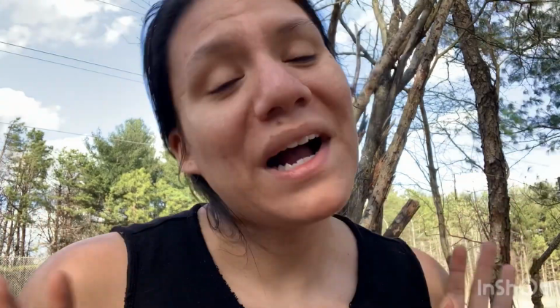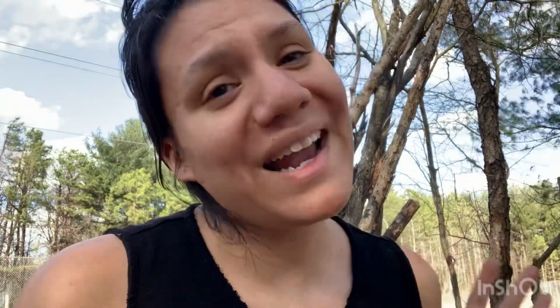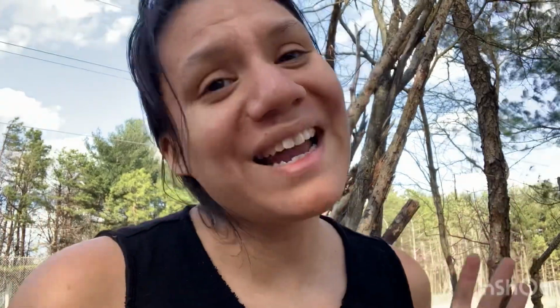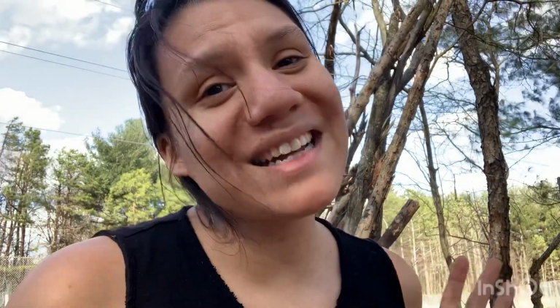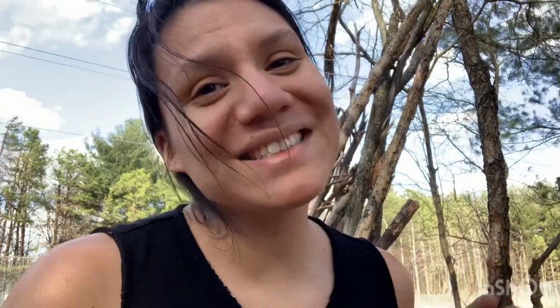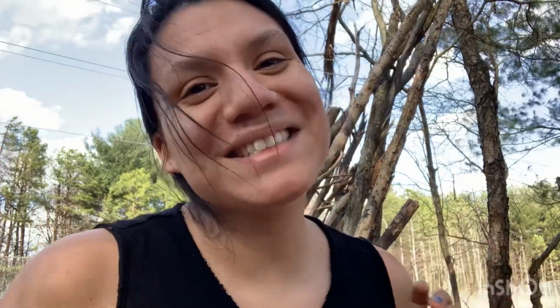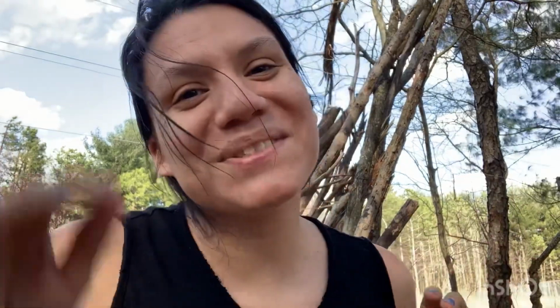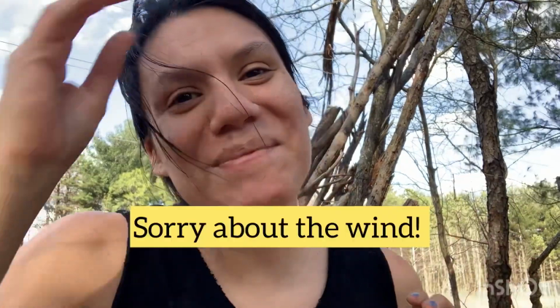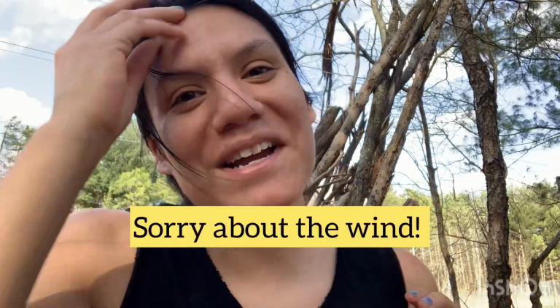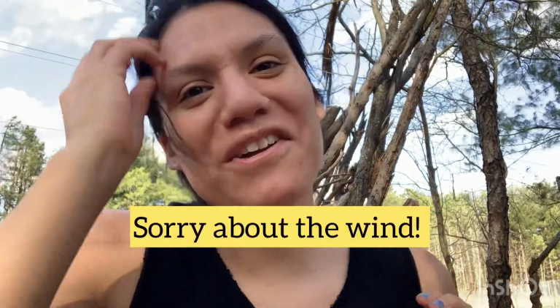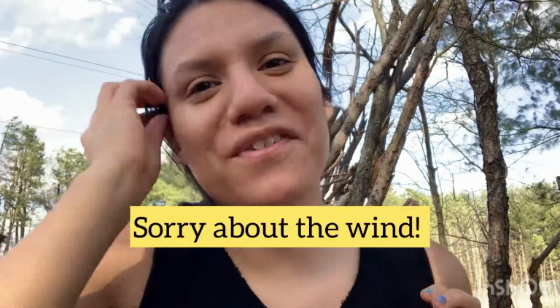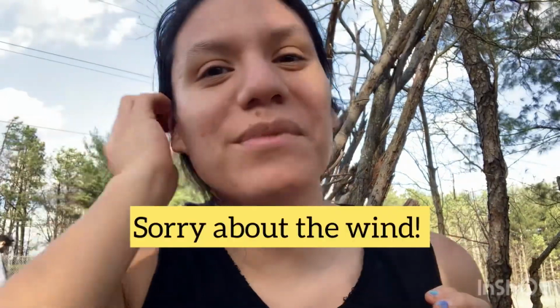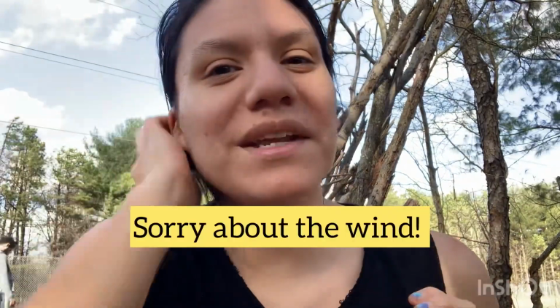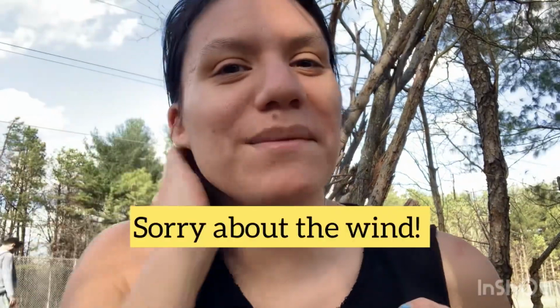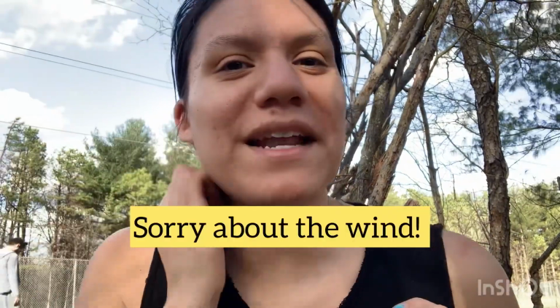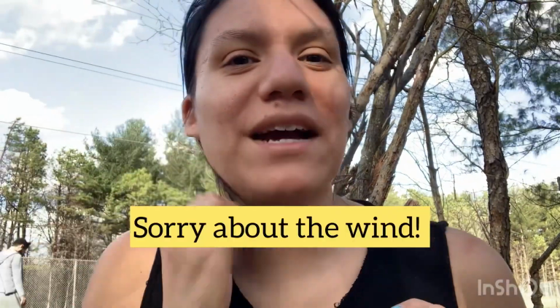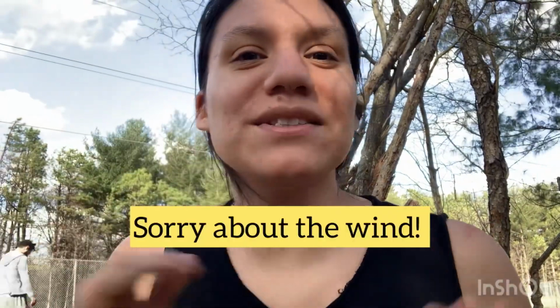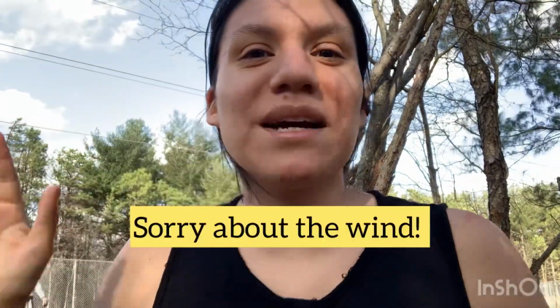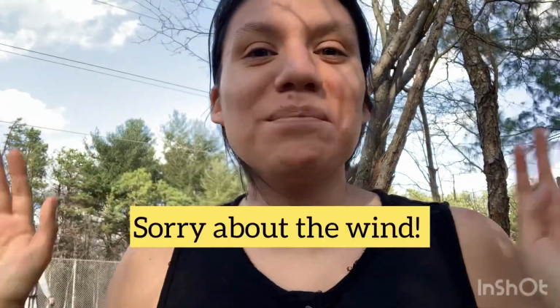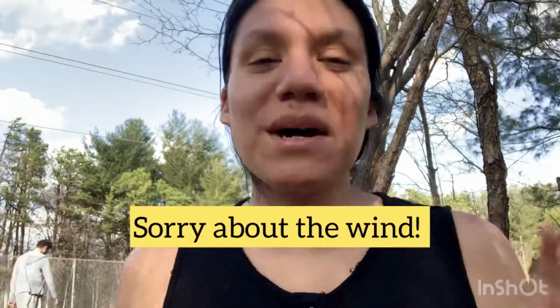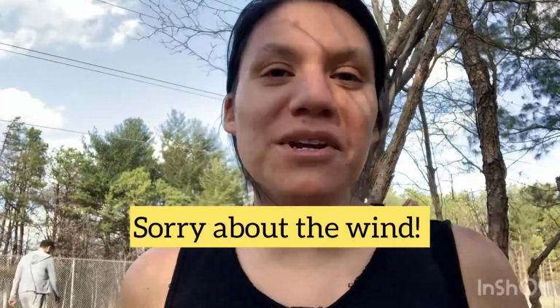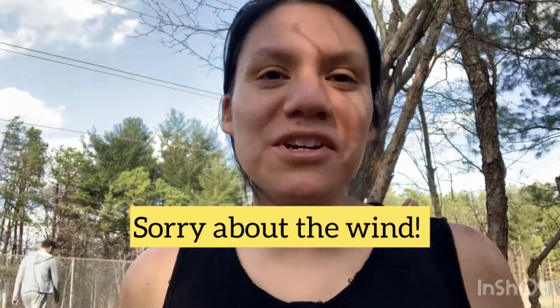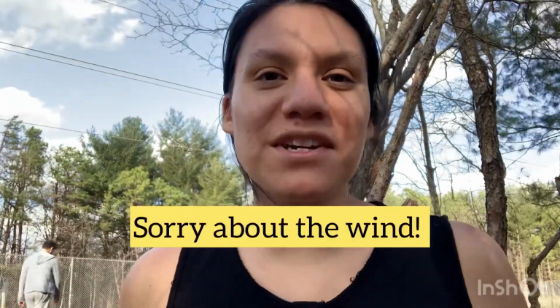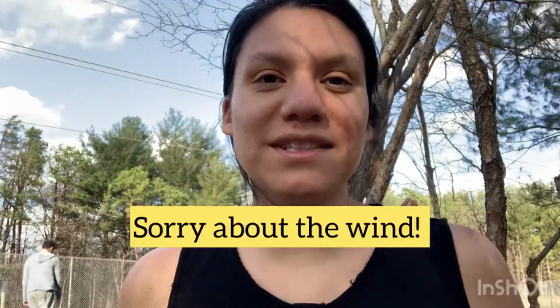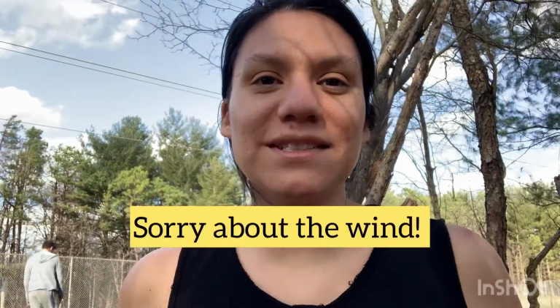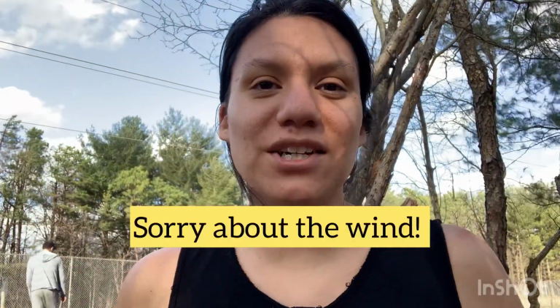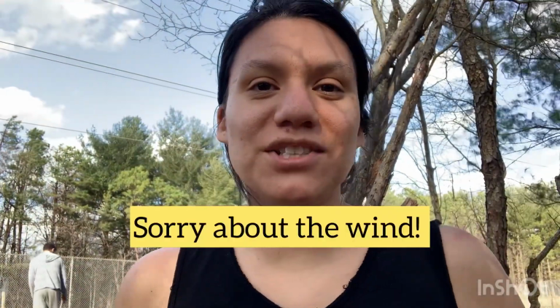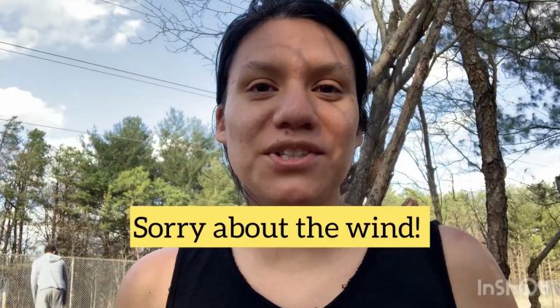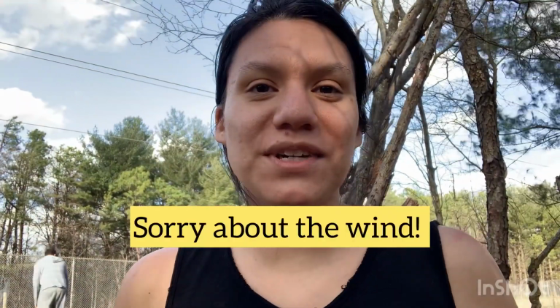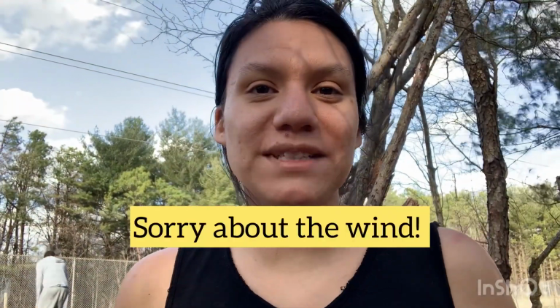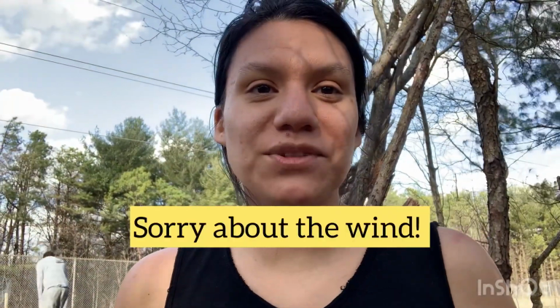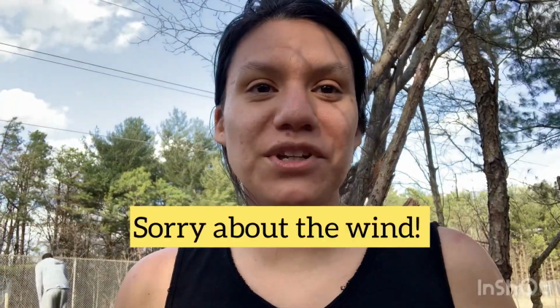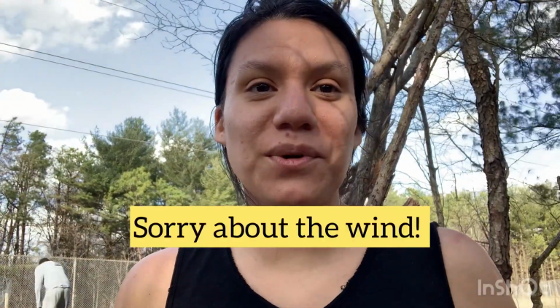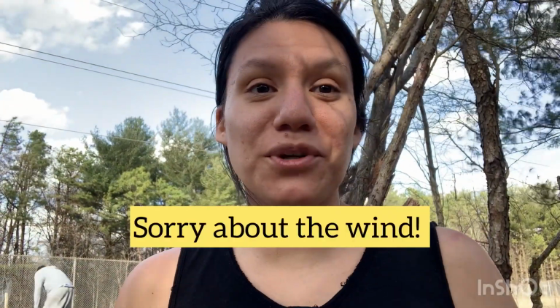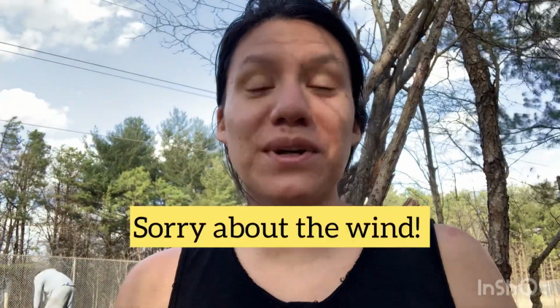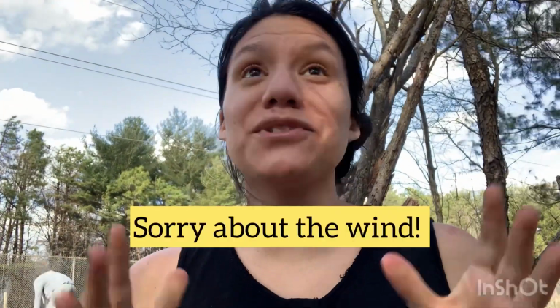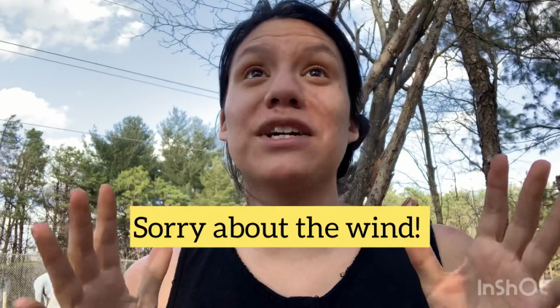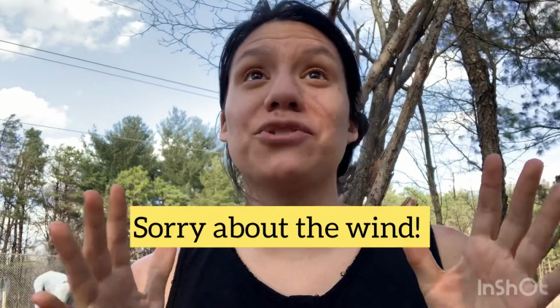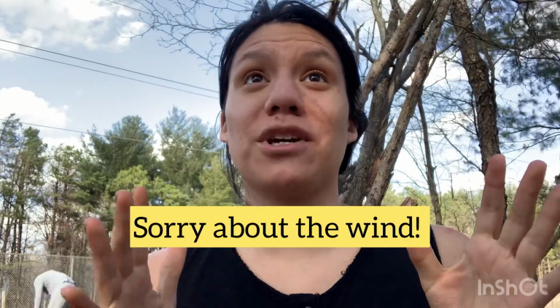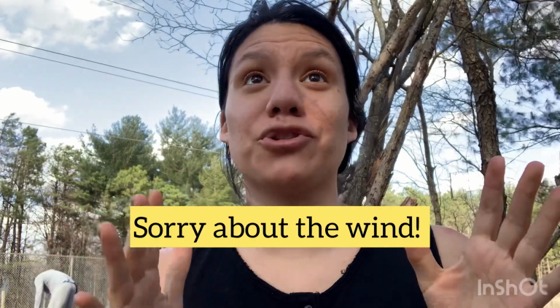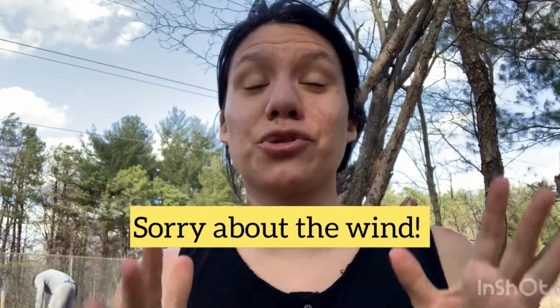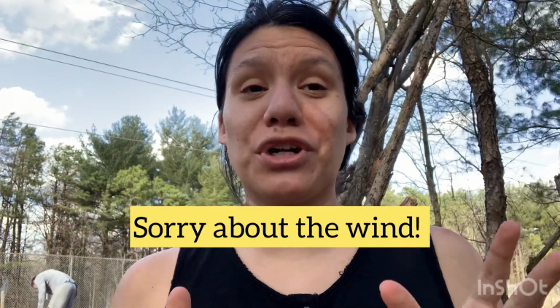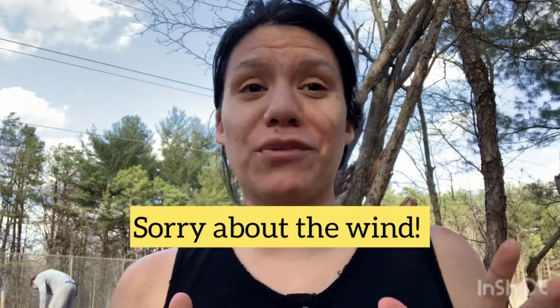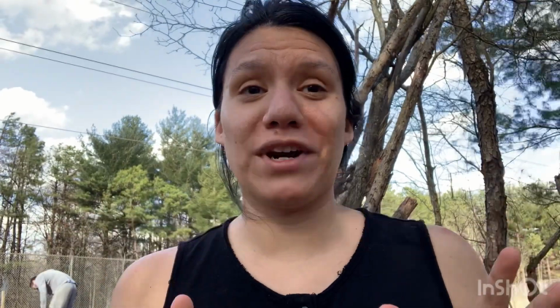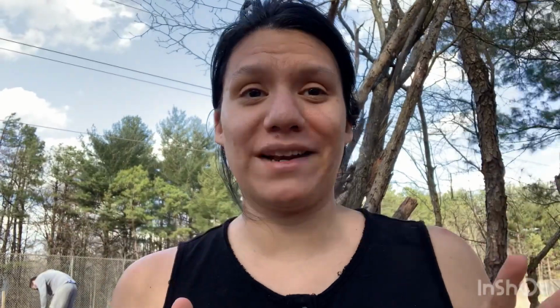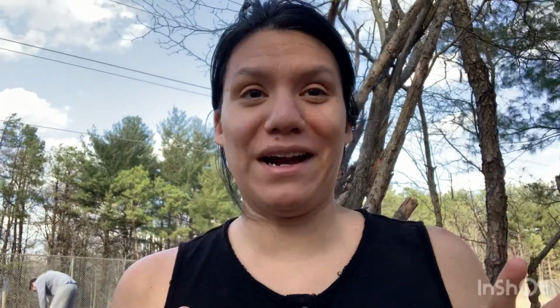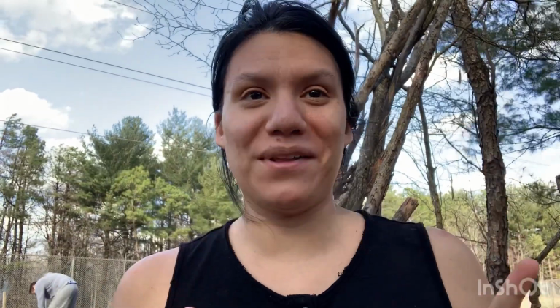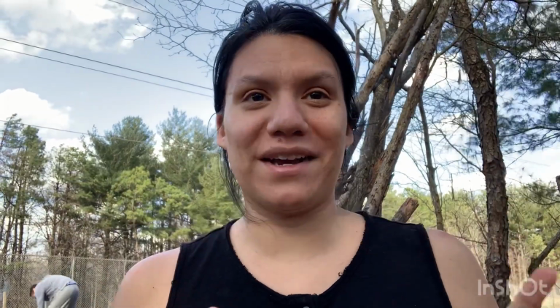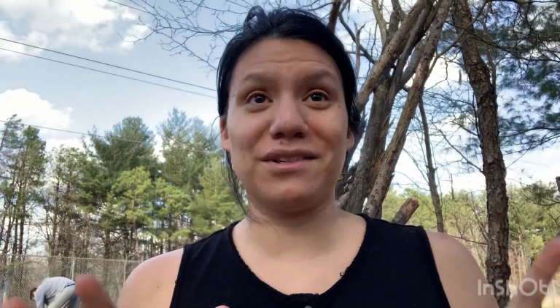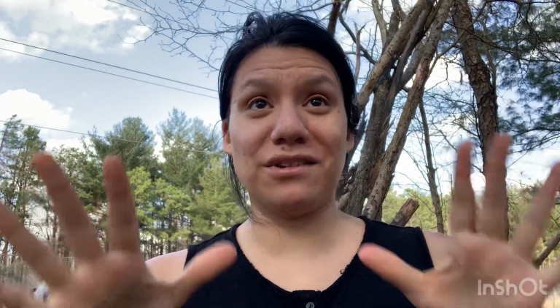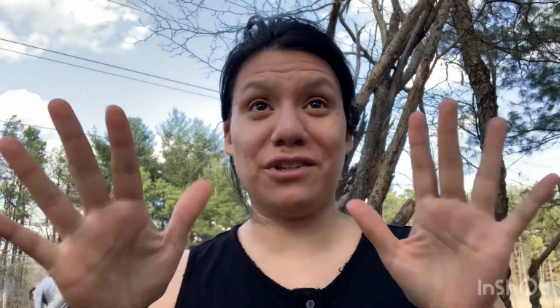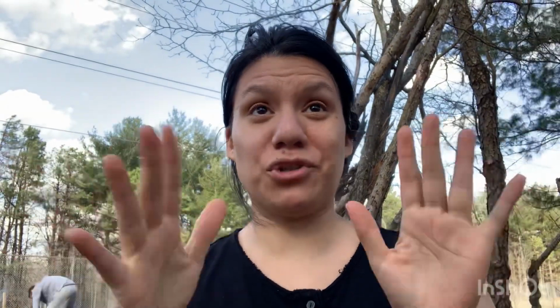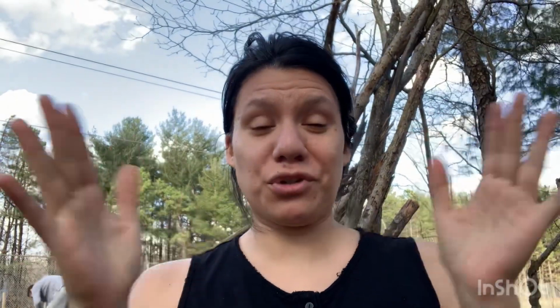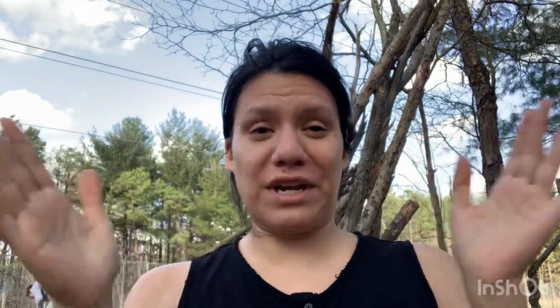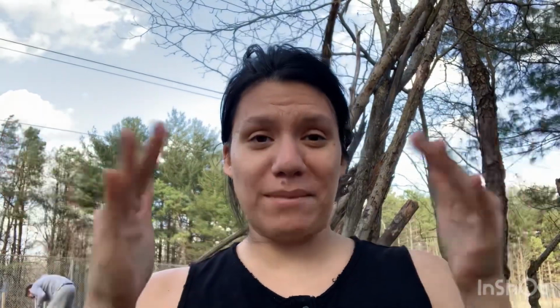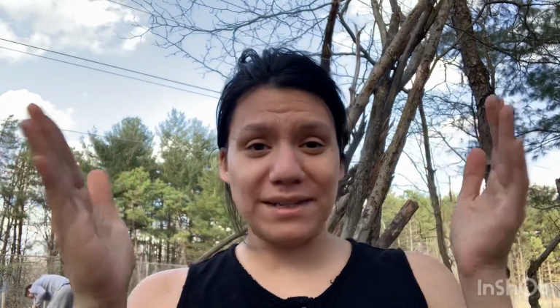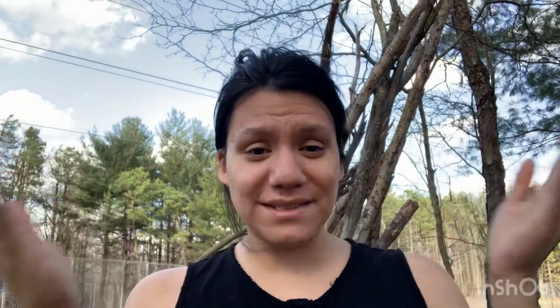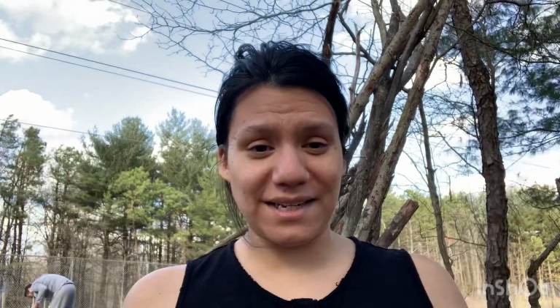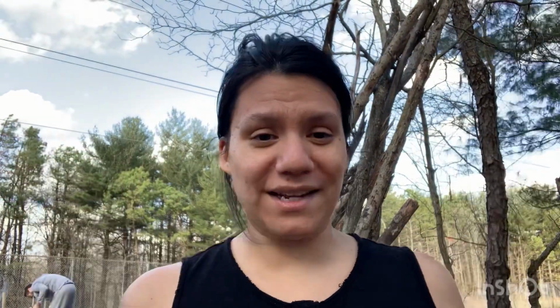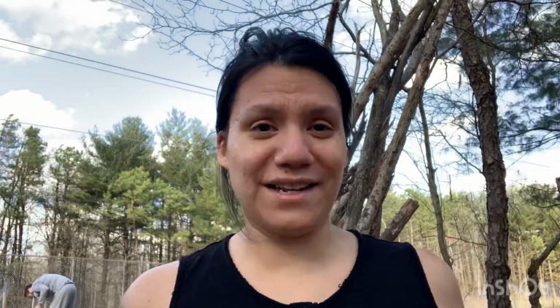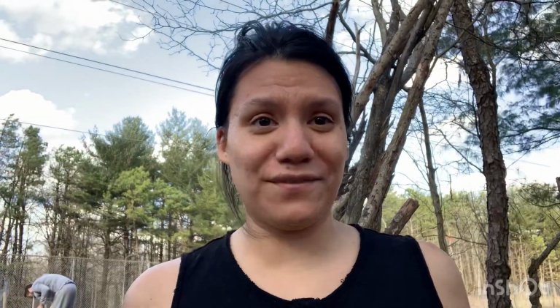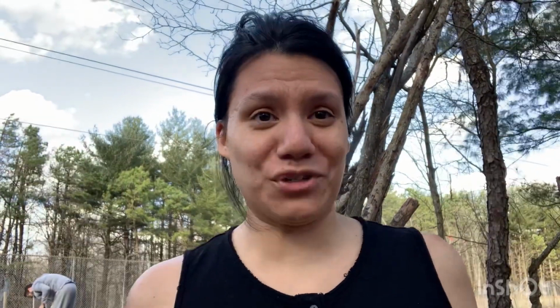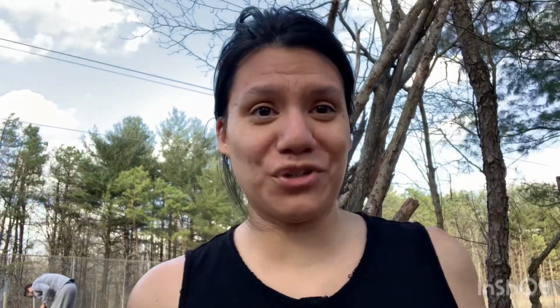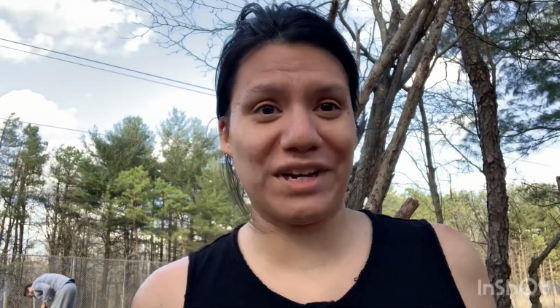Hi guys, it's Rebecca from the Neiman House. You guys are actually on a tree right now, like a tree. I made a stand out of a tree.